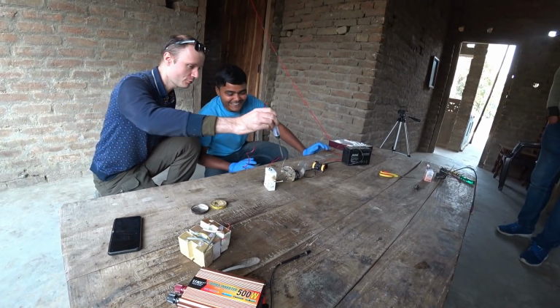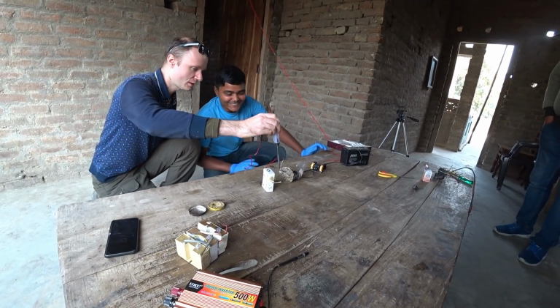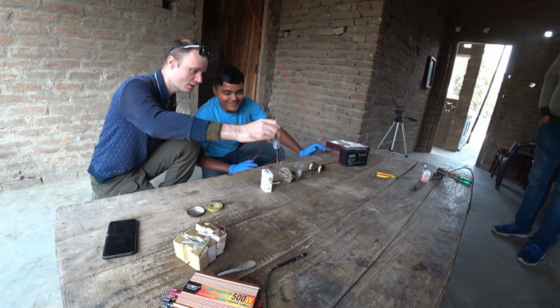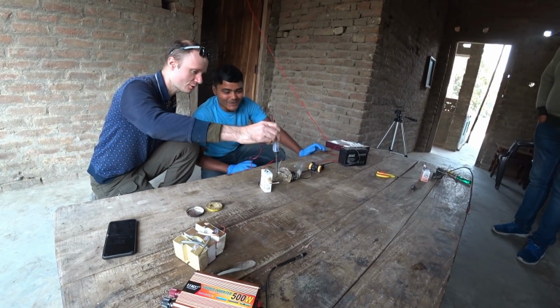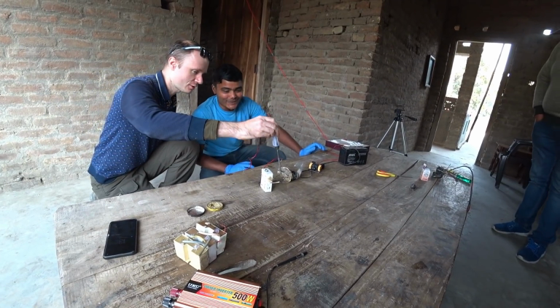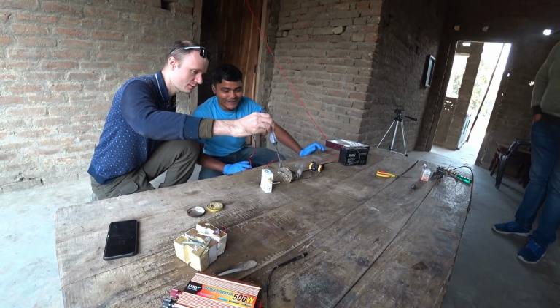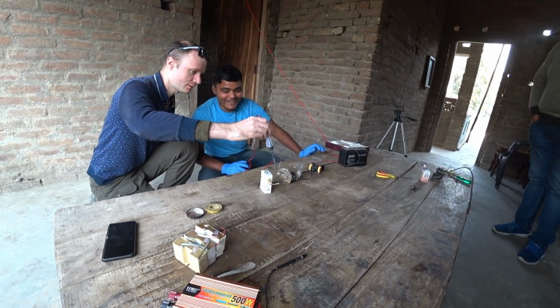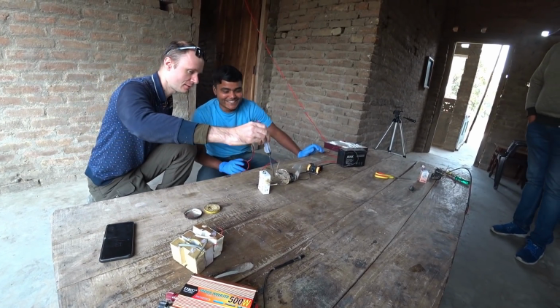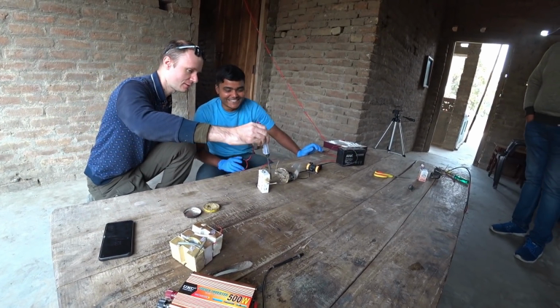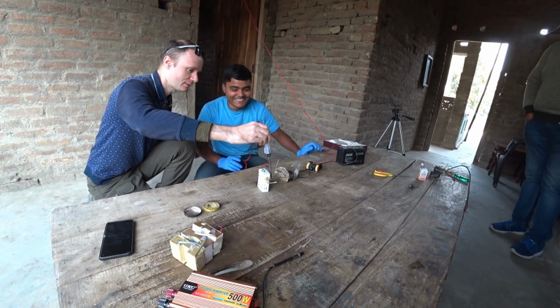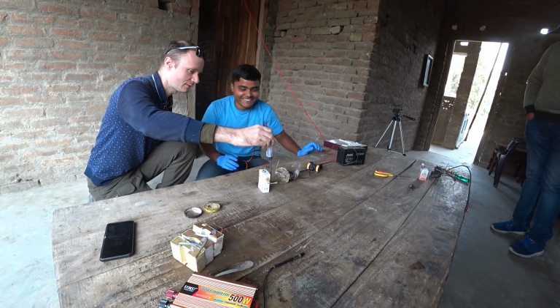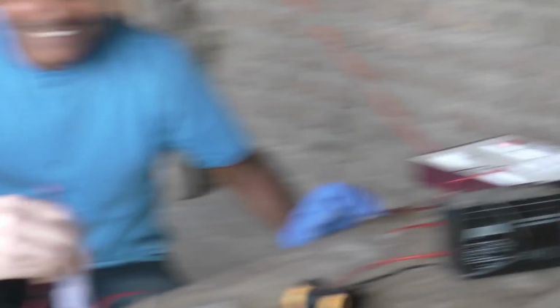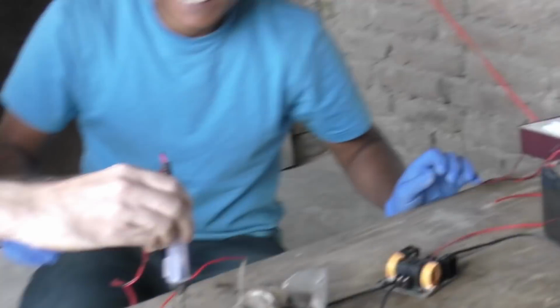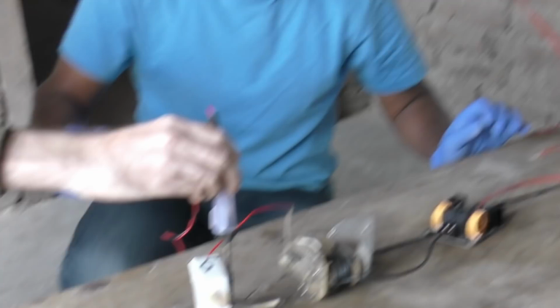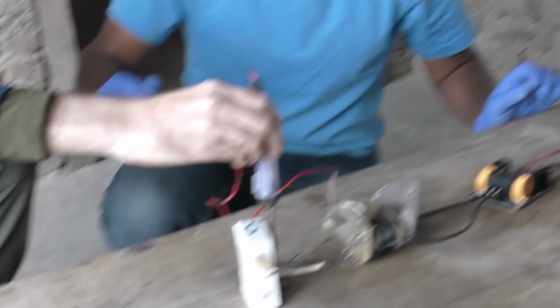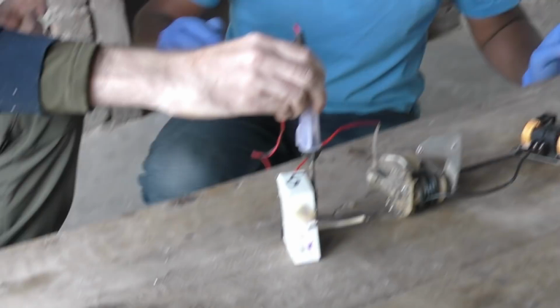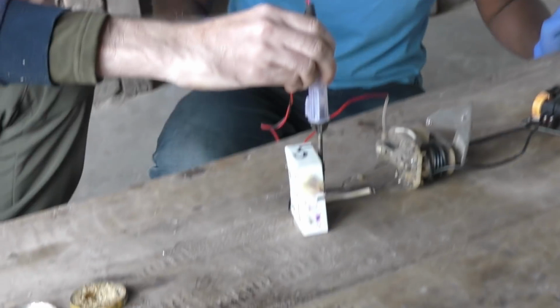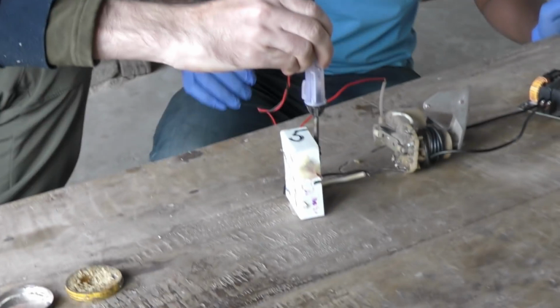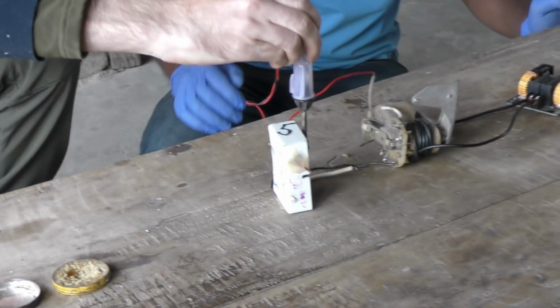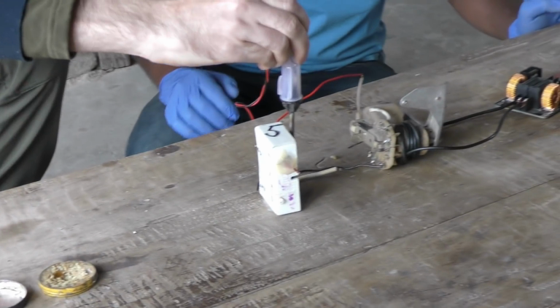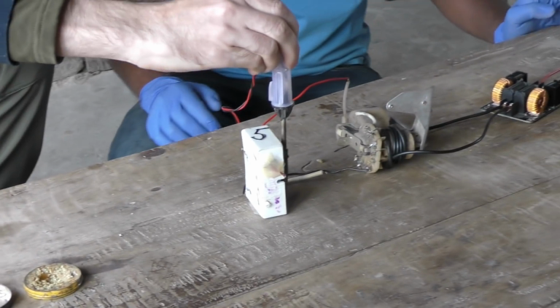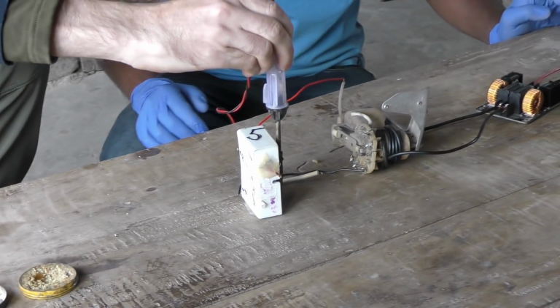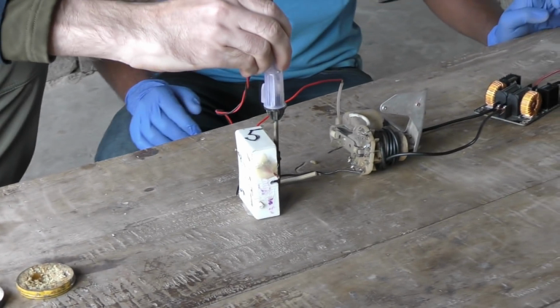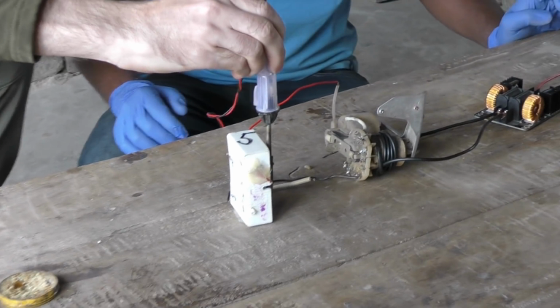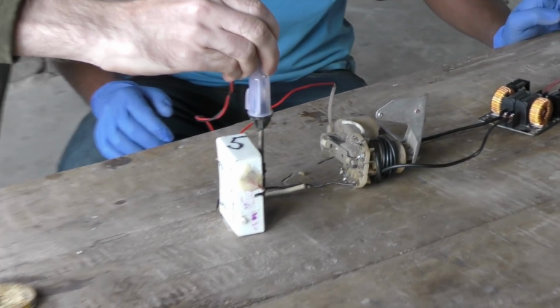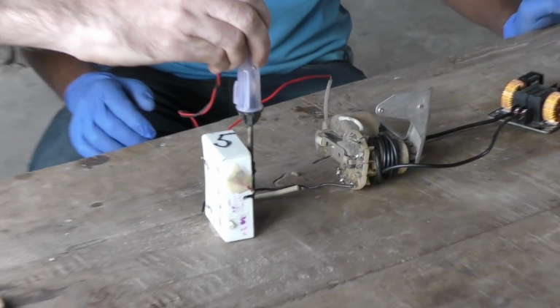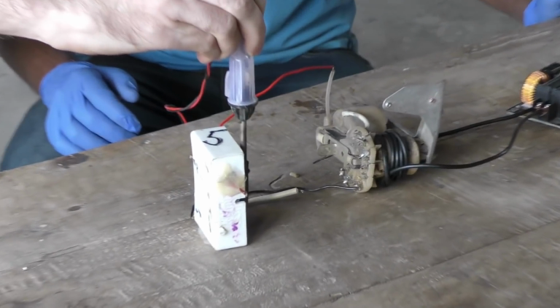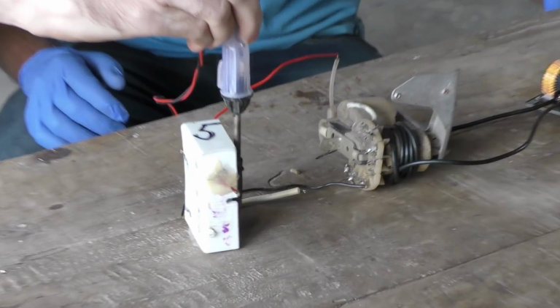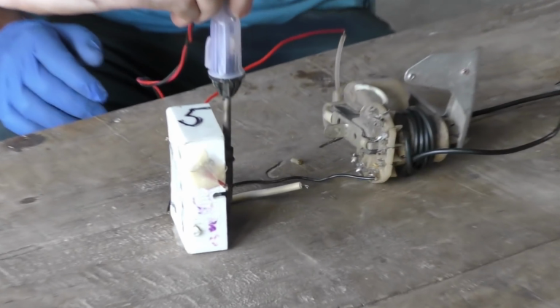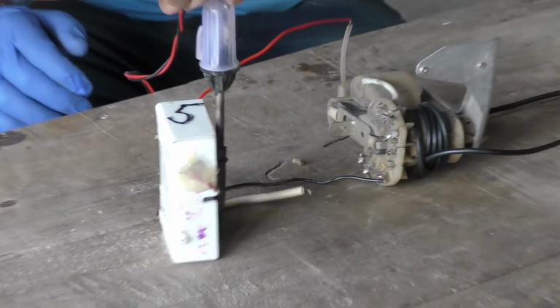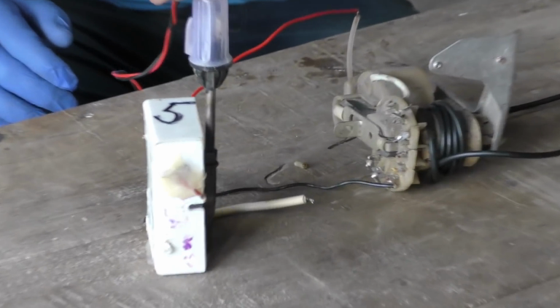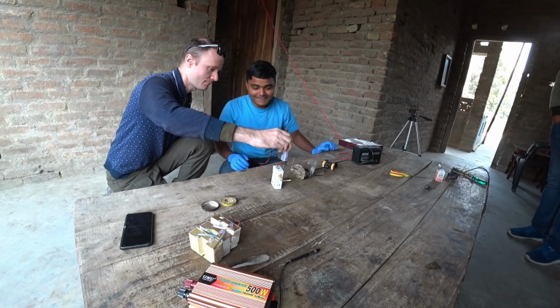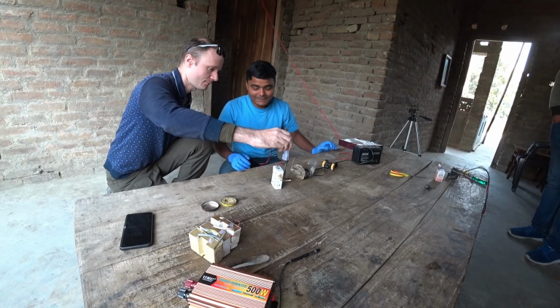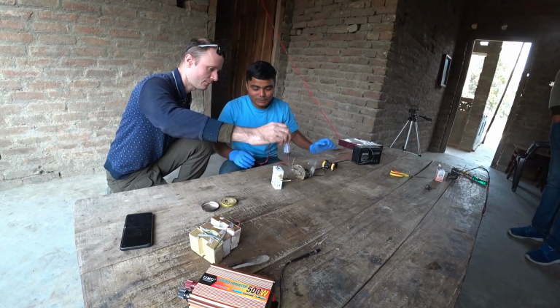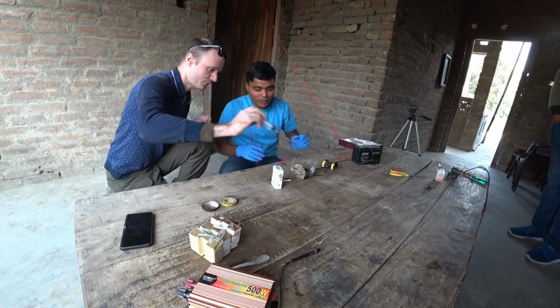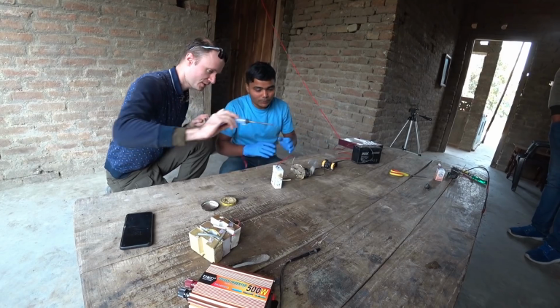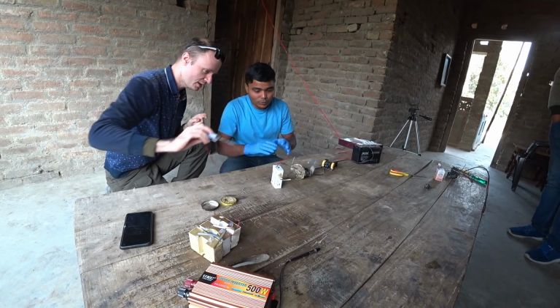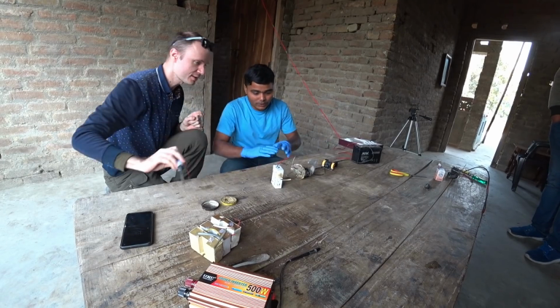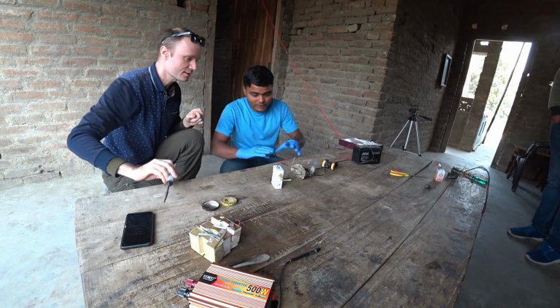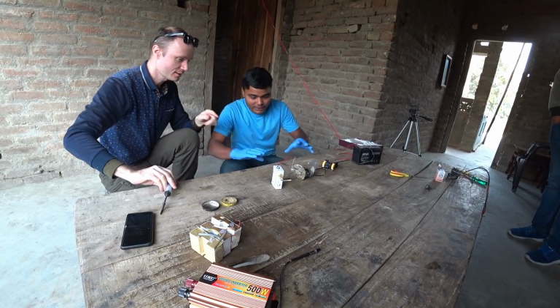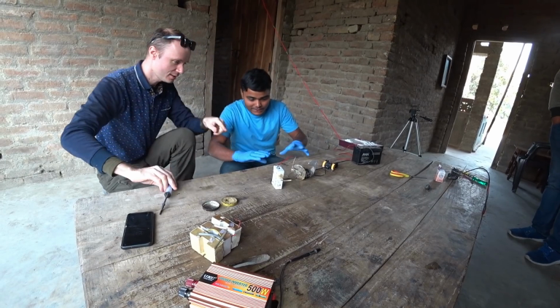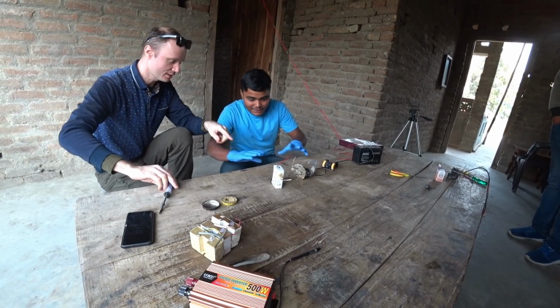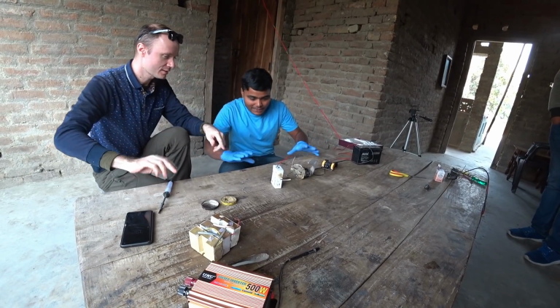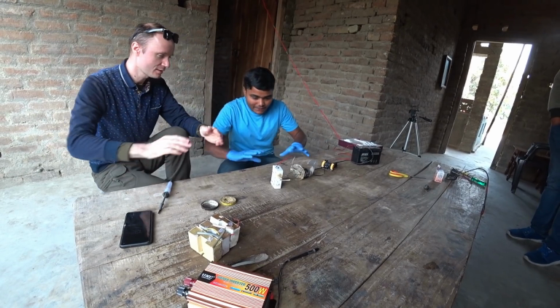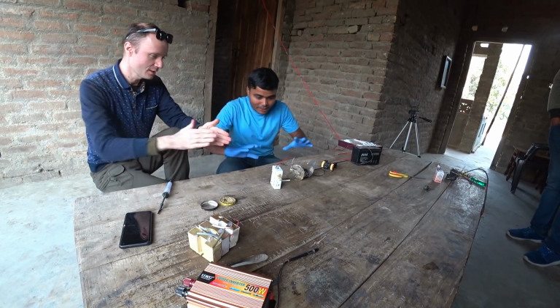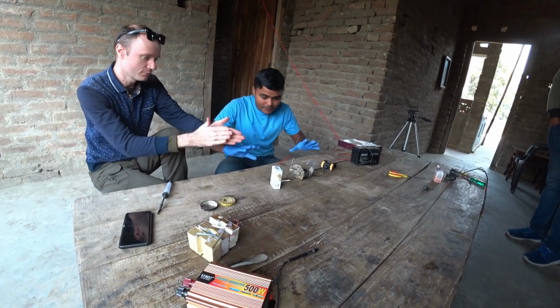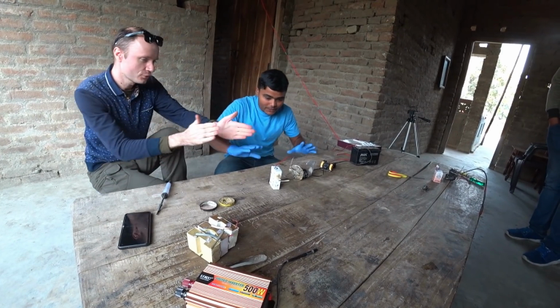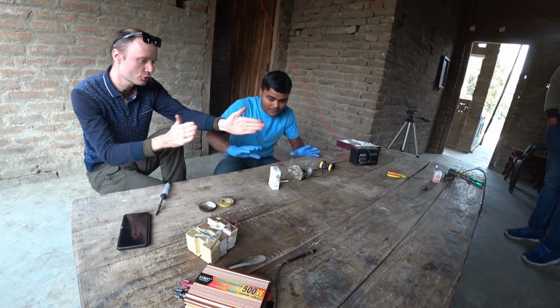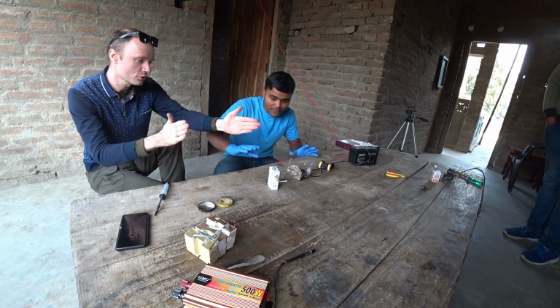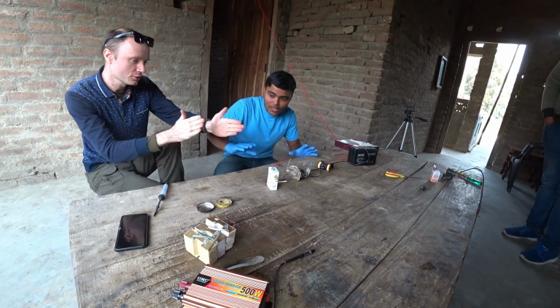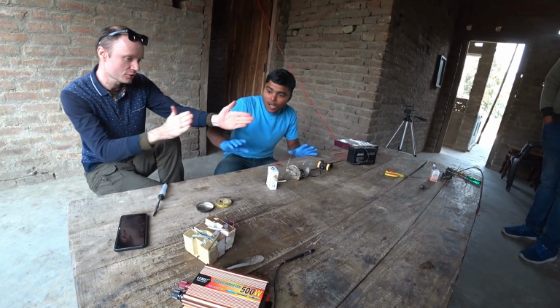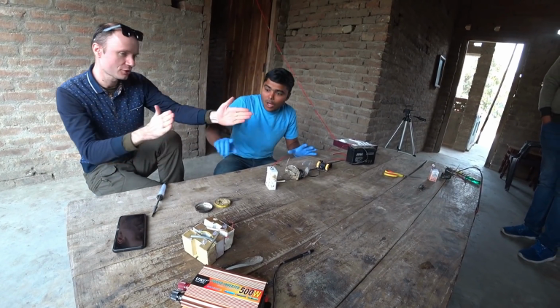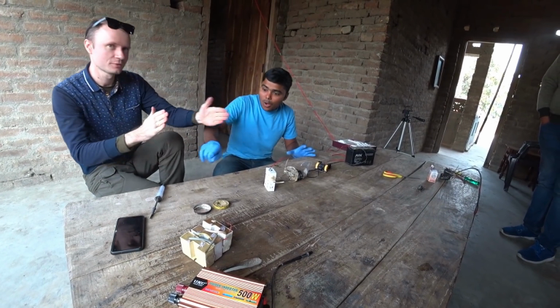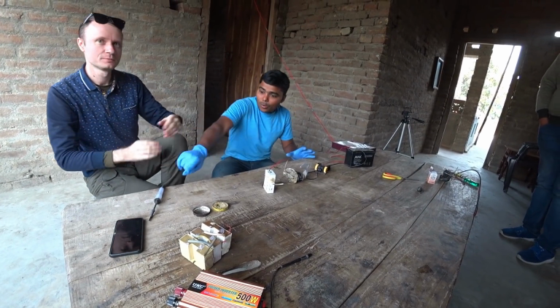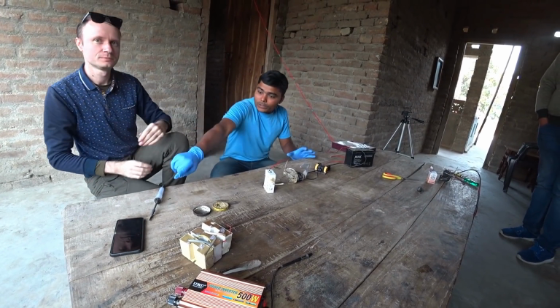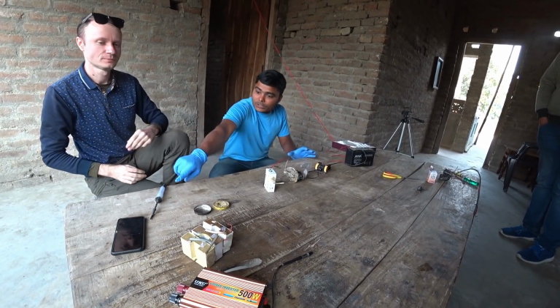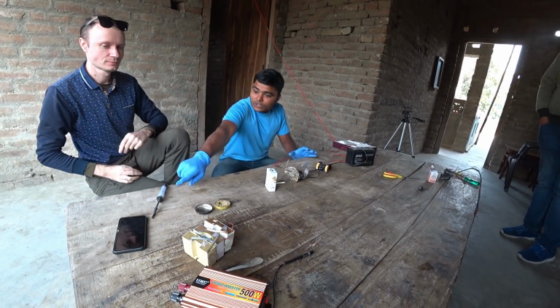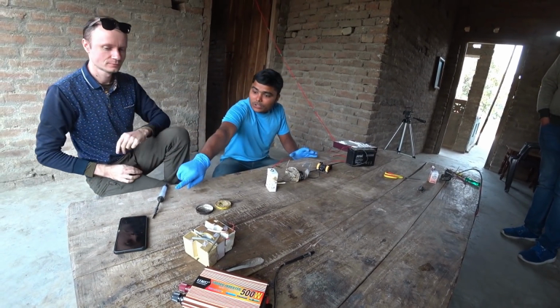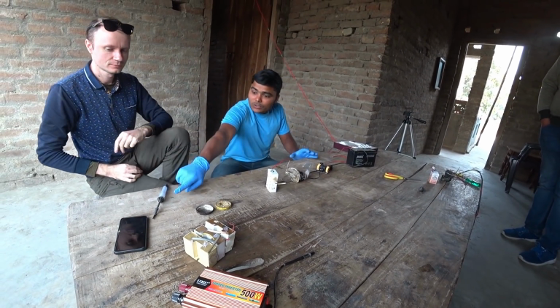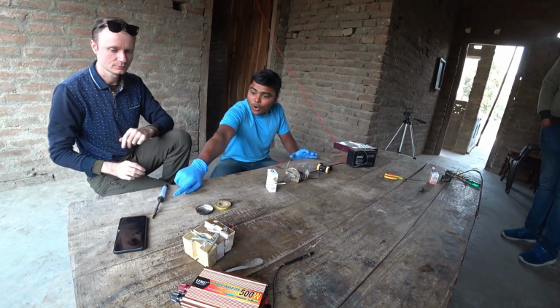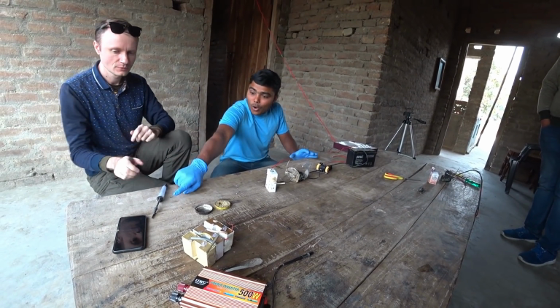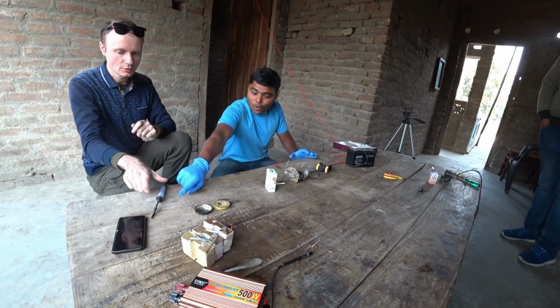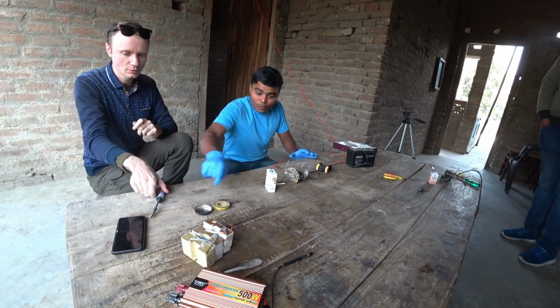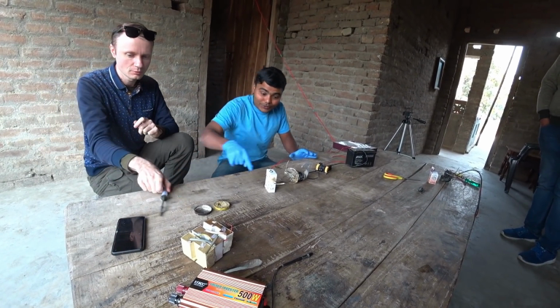So crazy! He's going to have to go there and see it. This is hot.